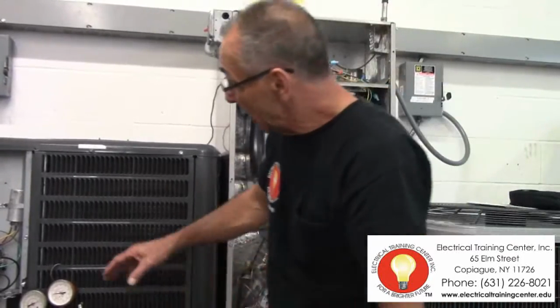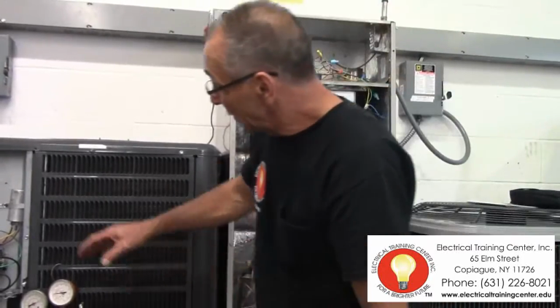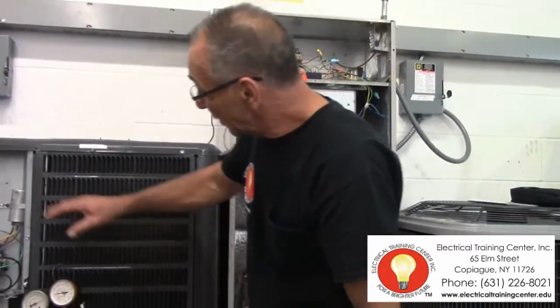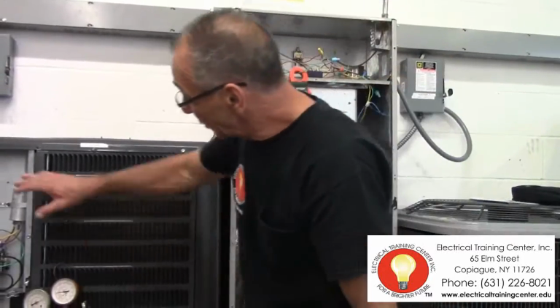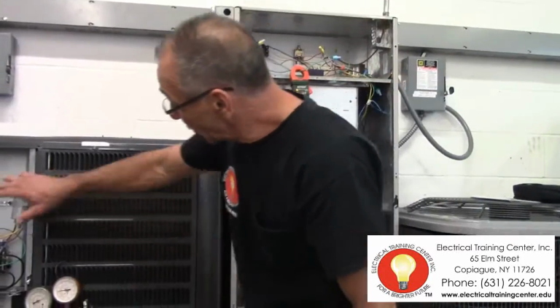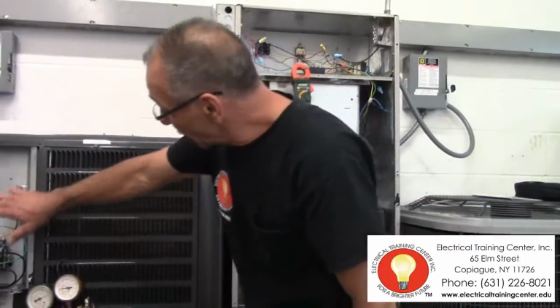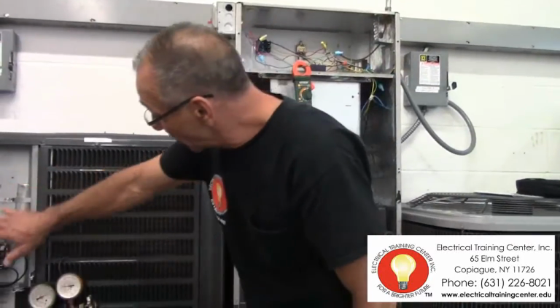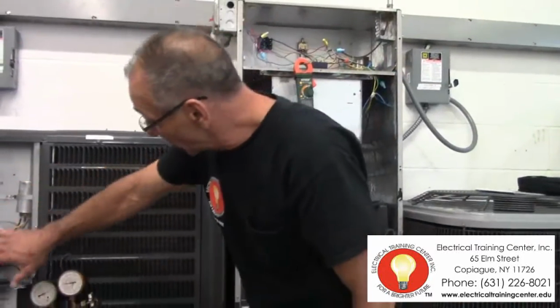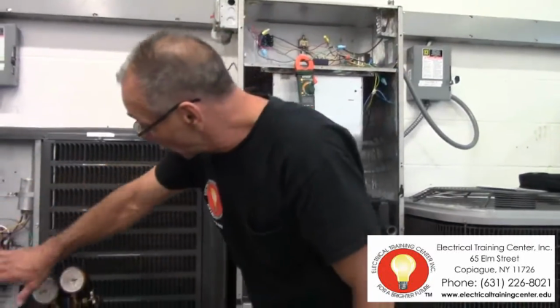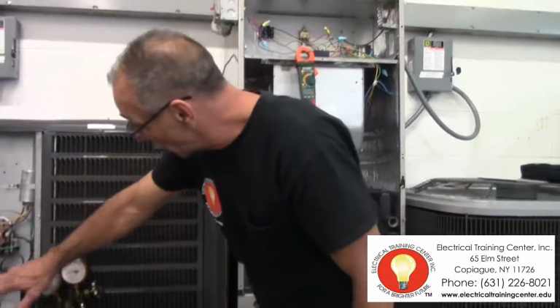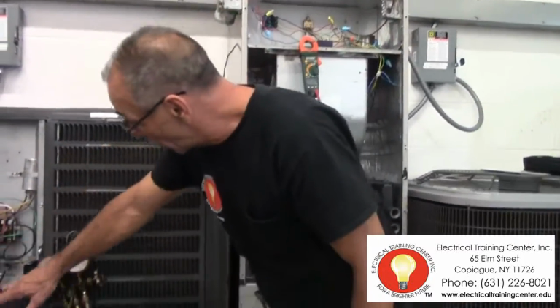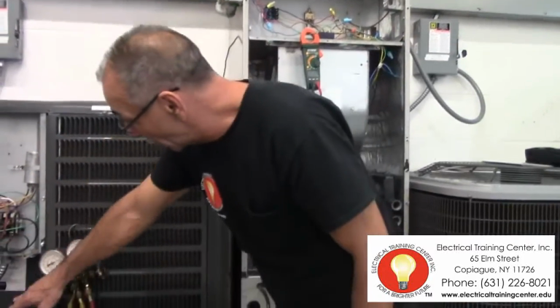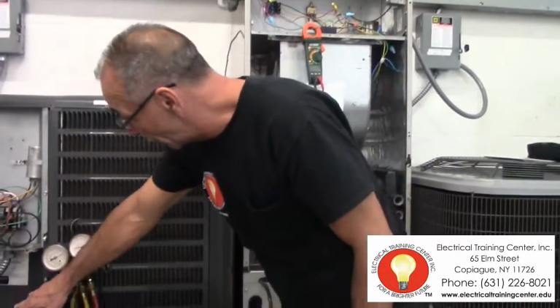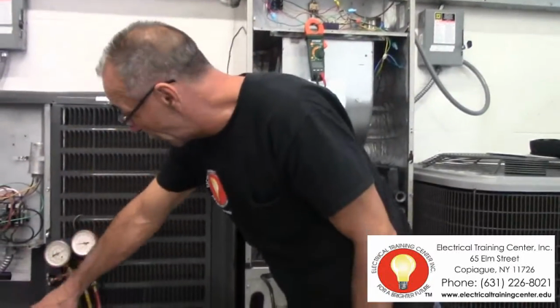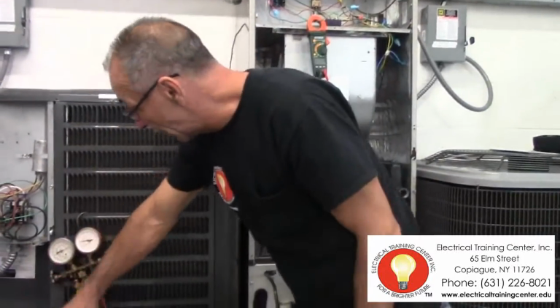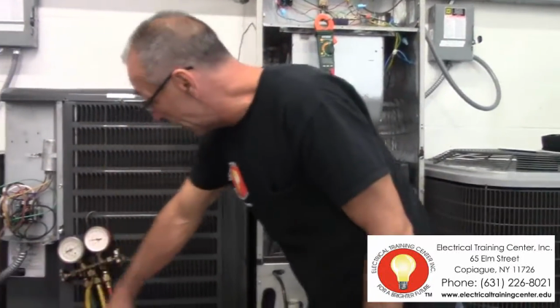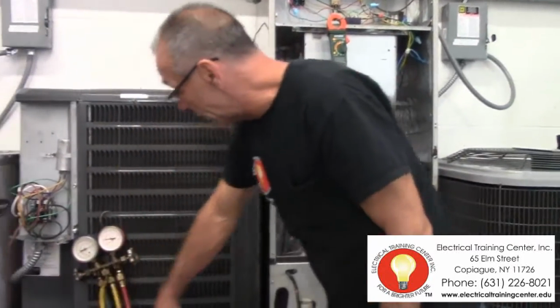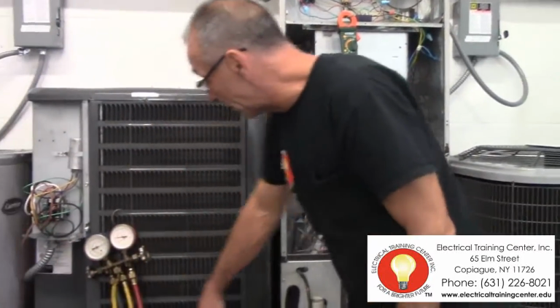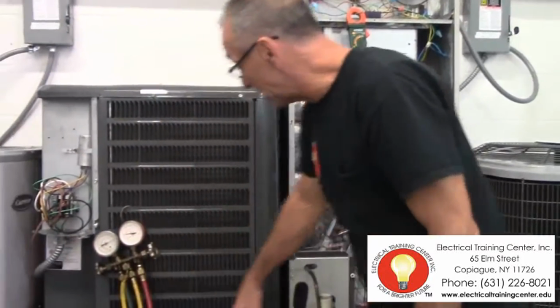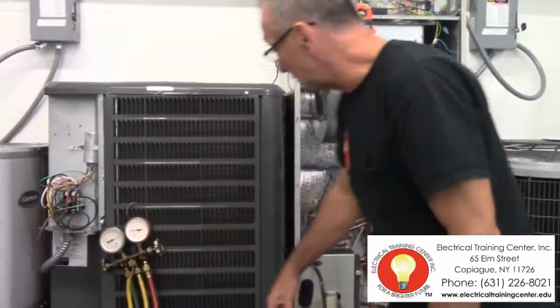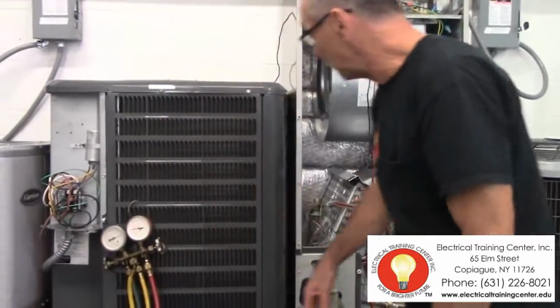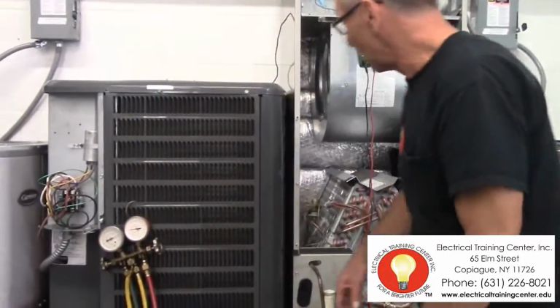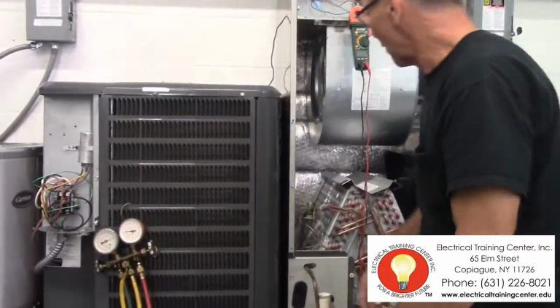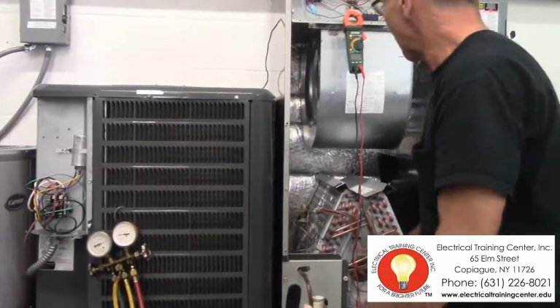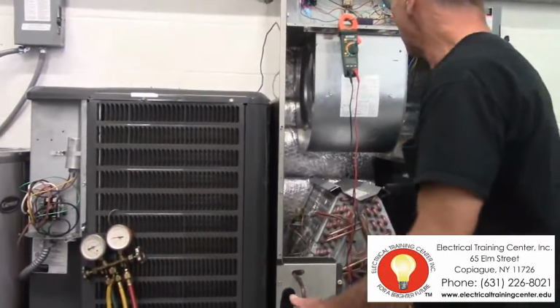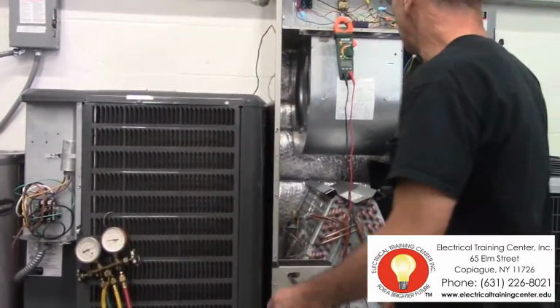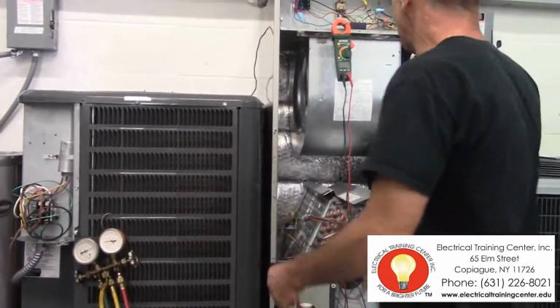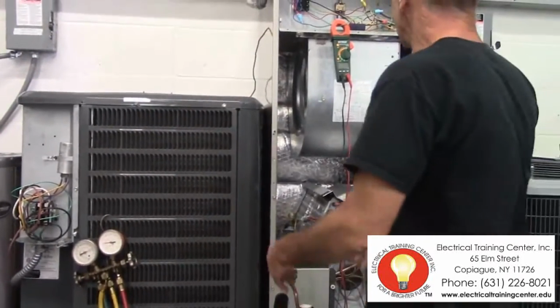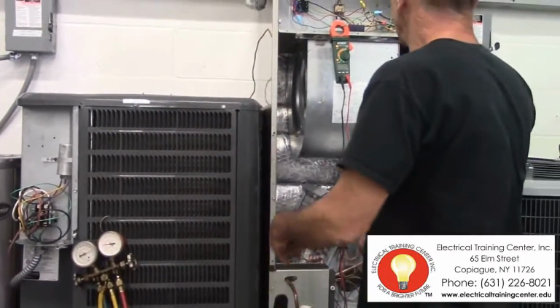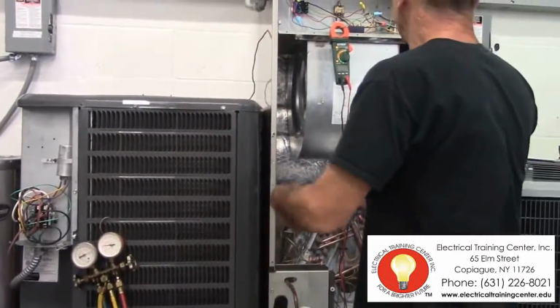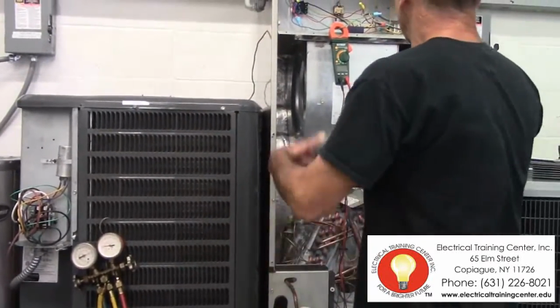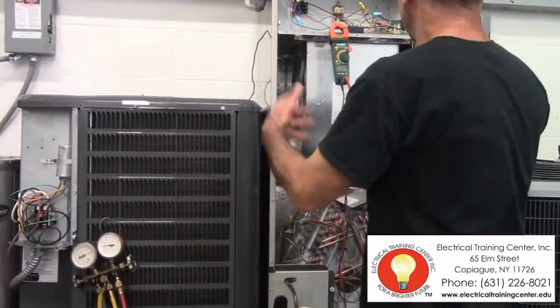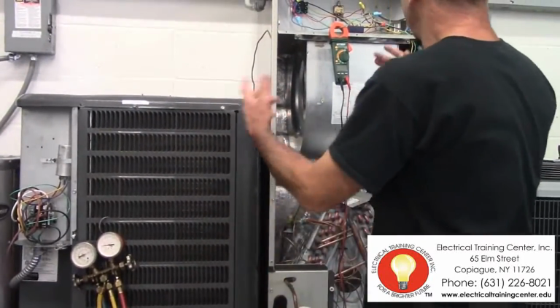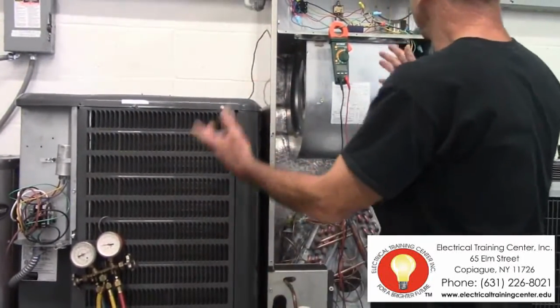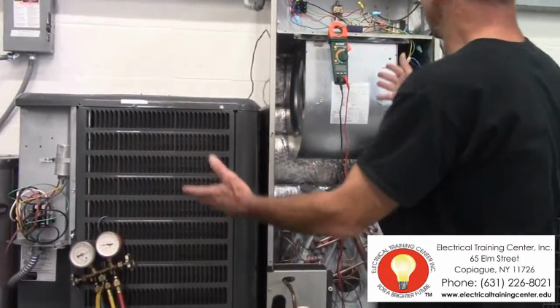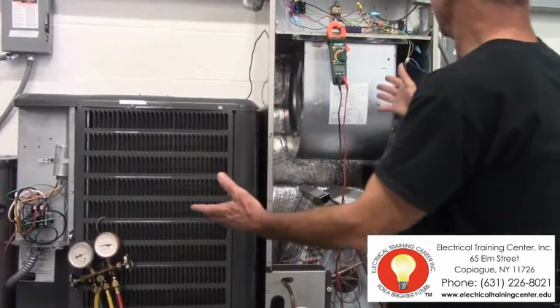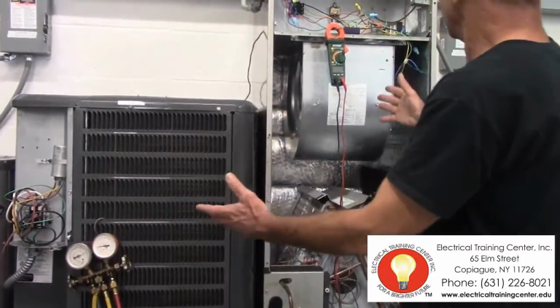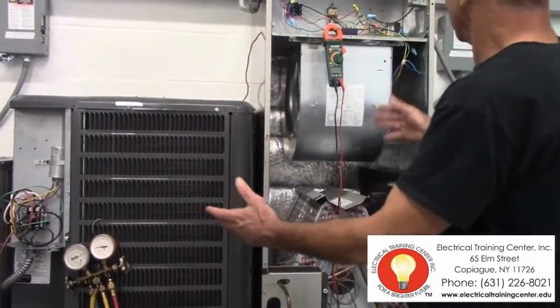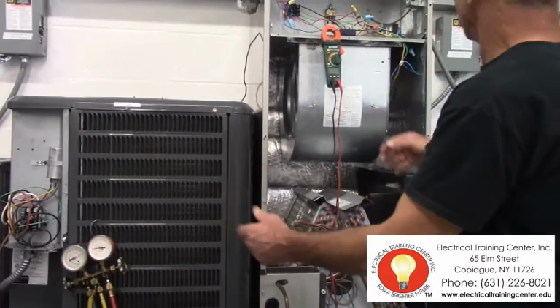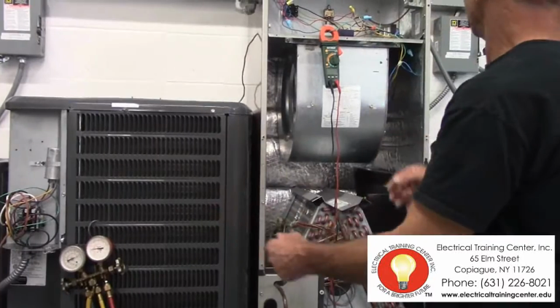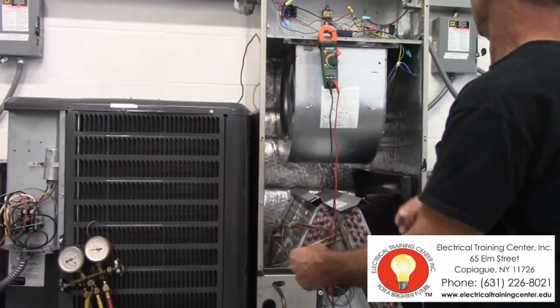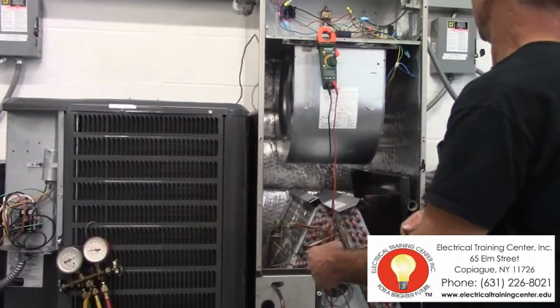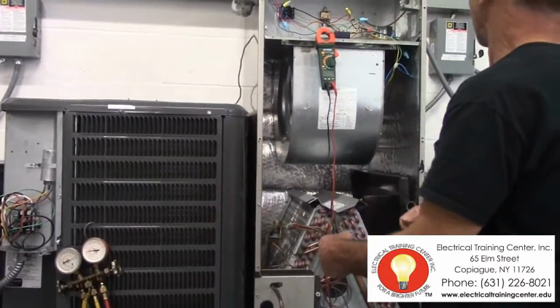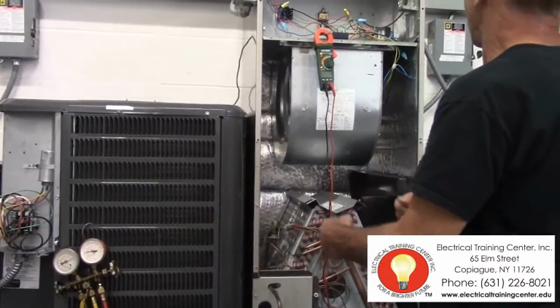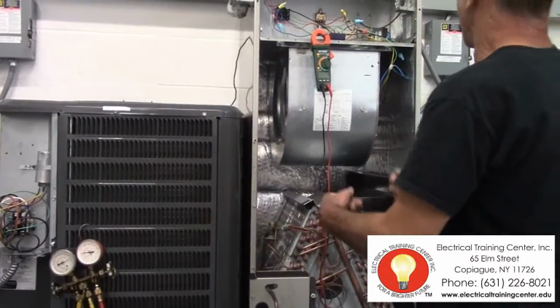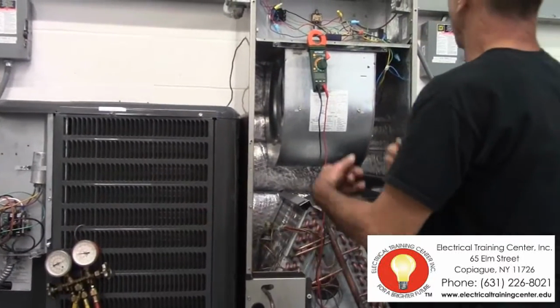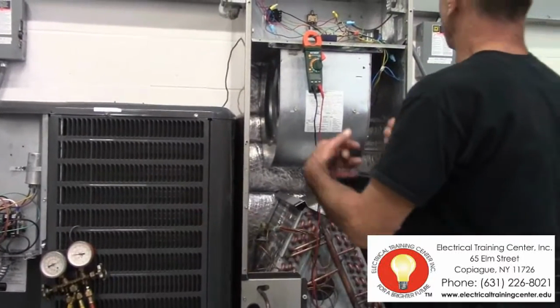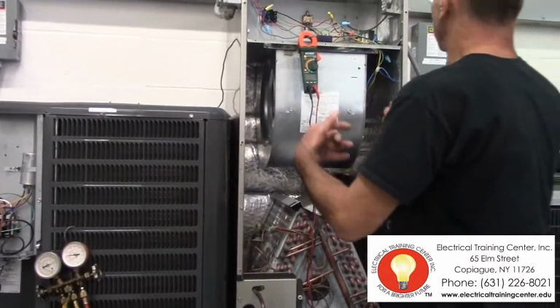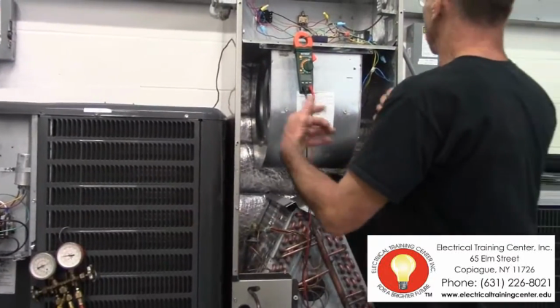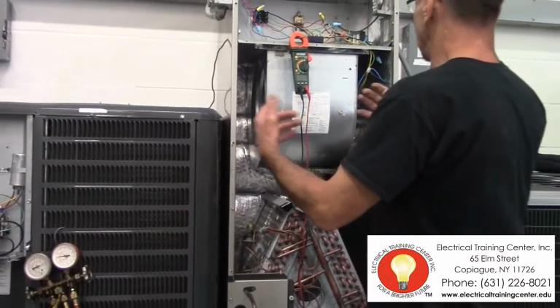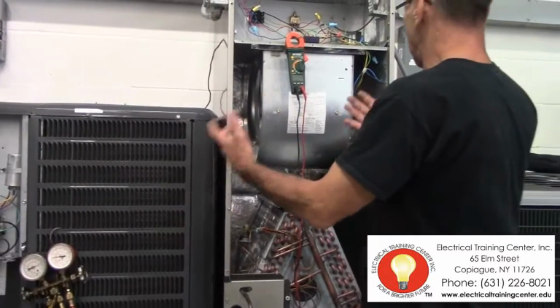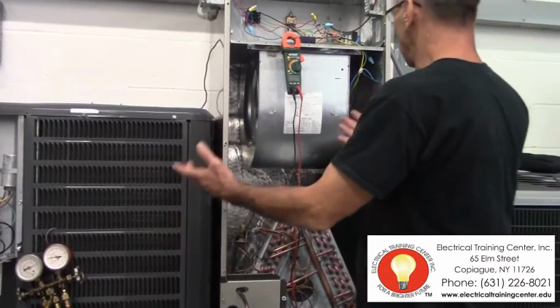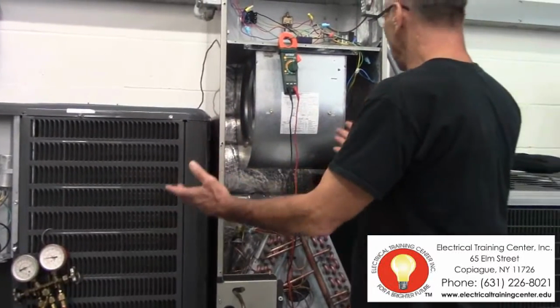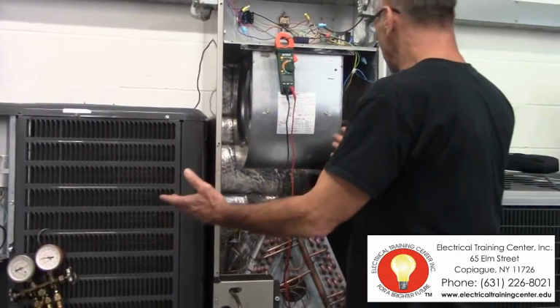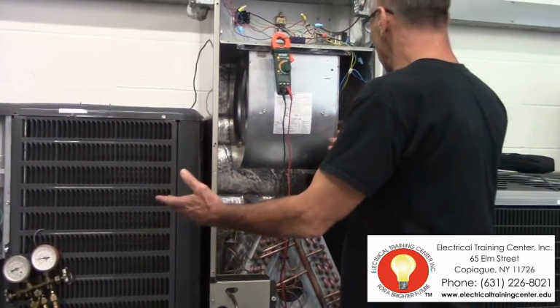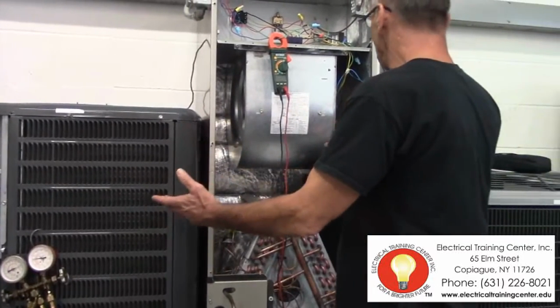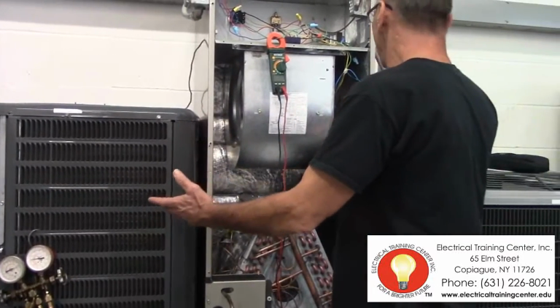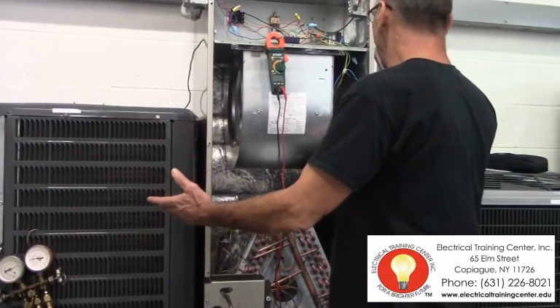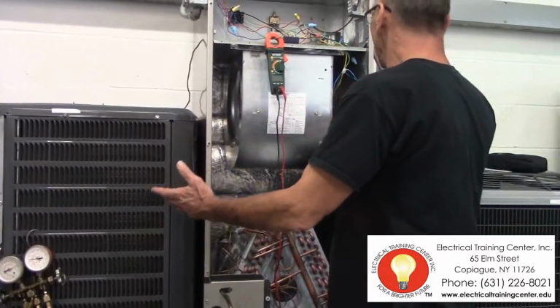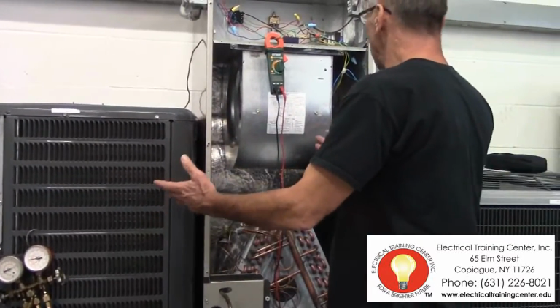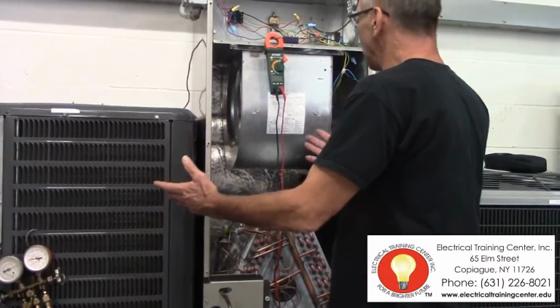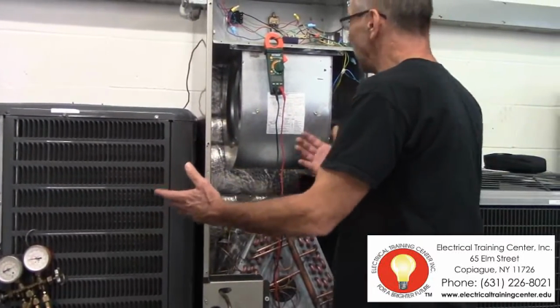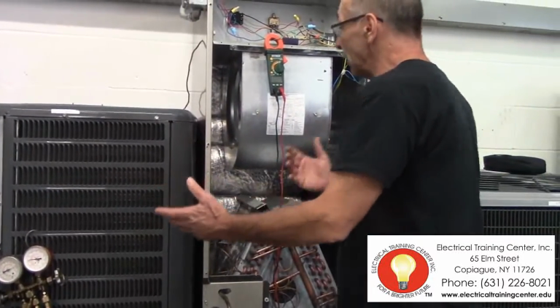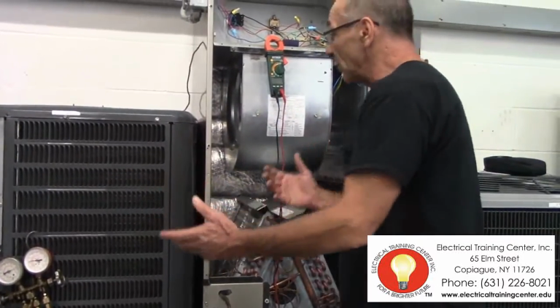This is the controls for this. But as you can see, as you get better with it, there are other things that happen.